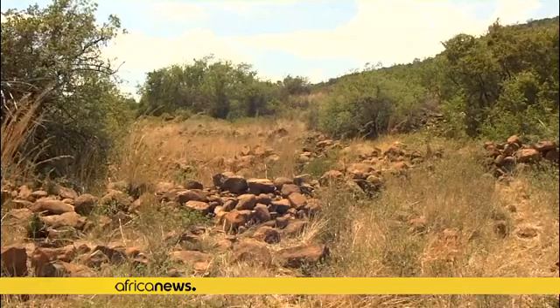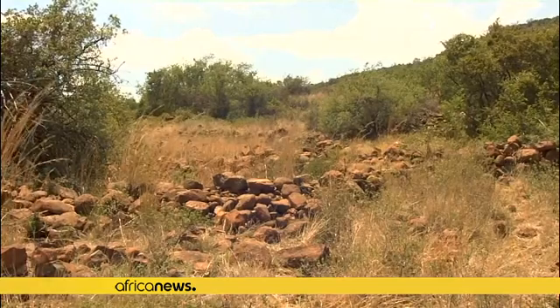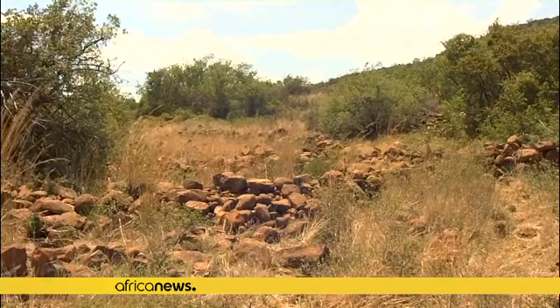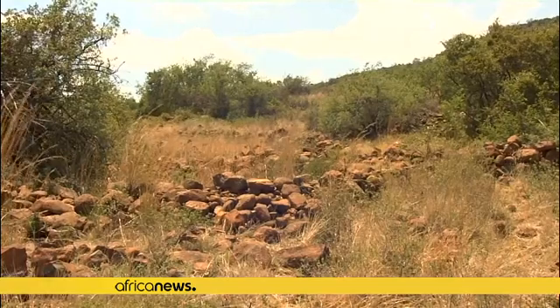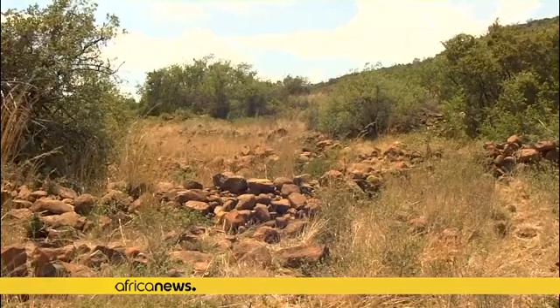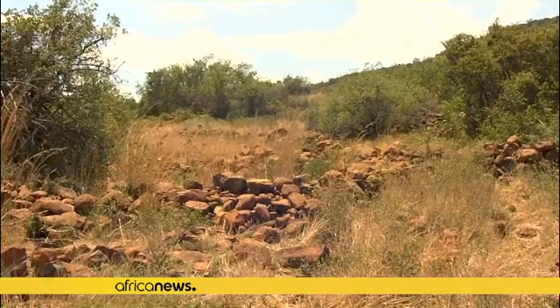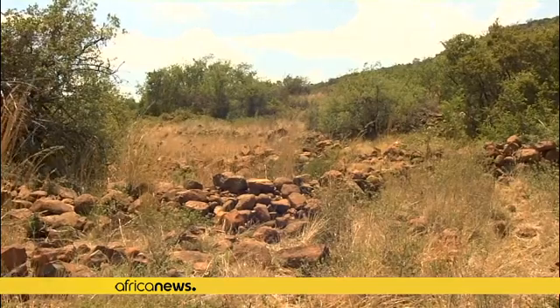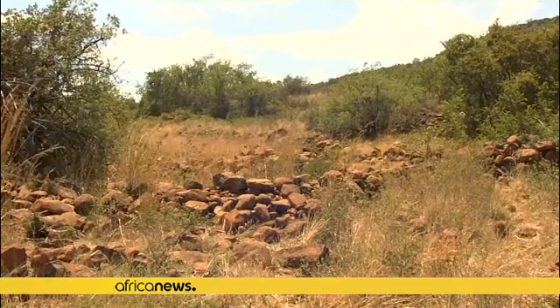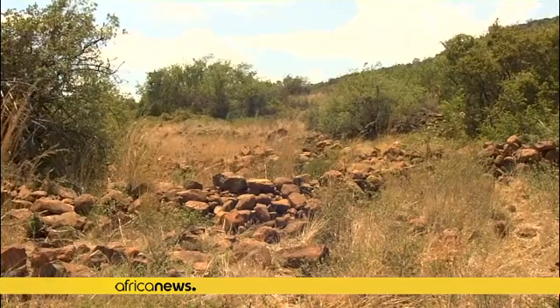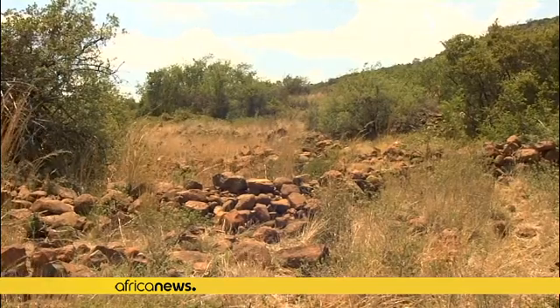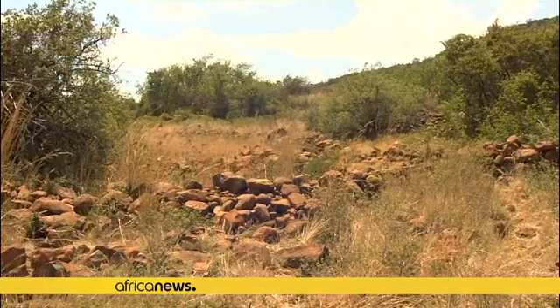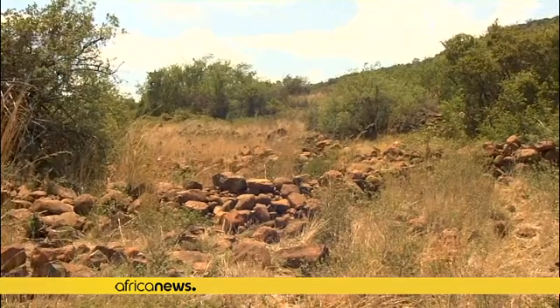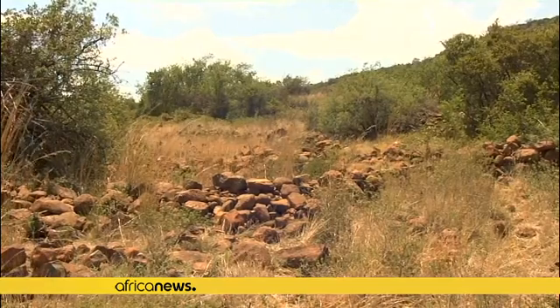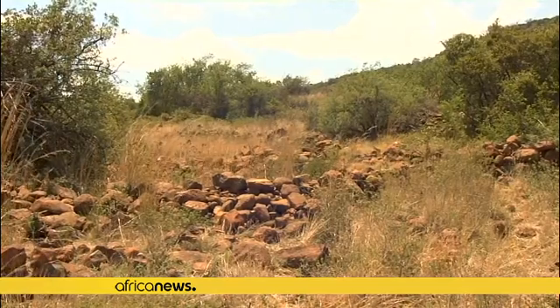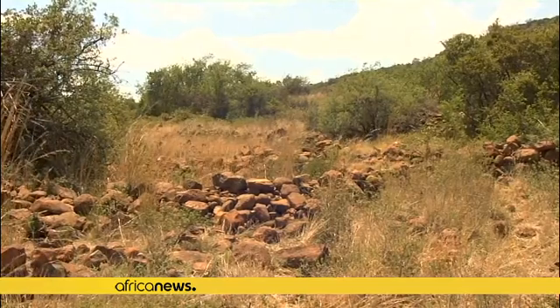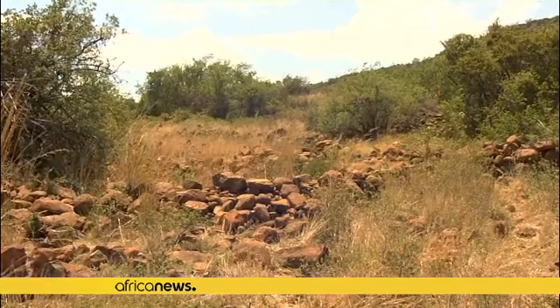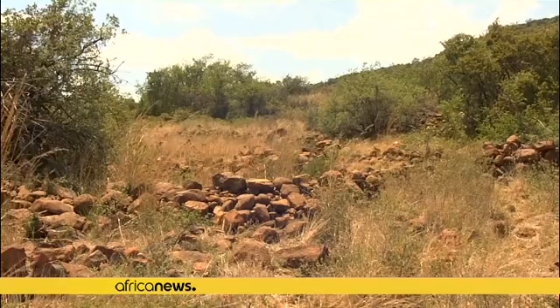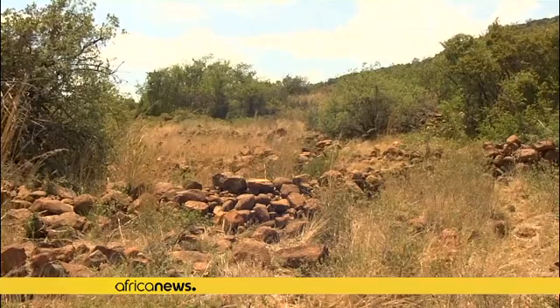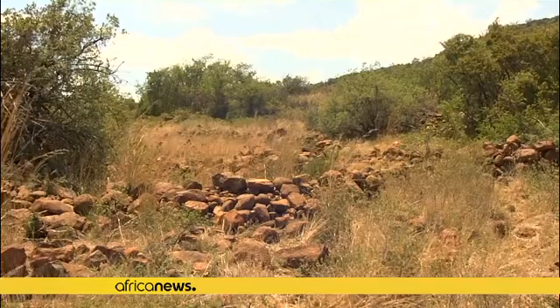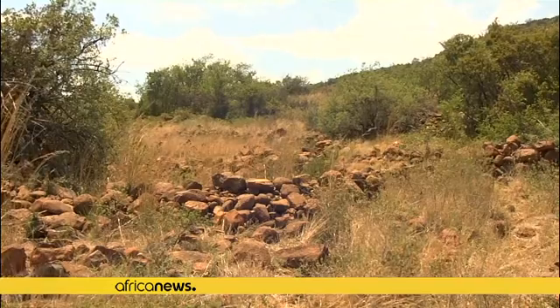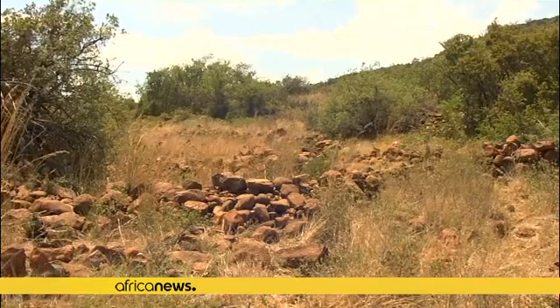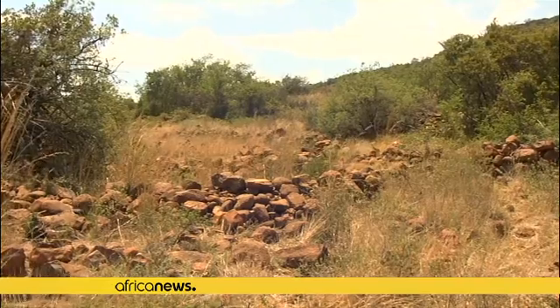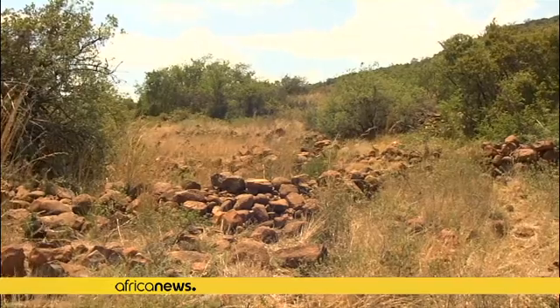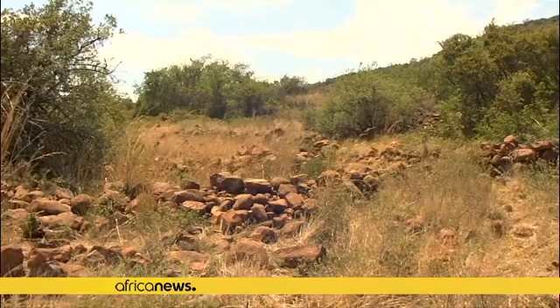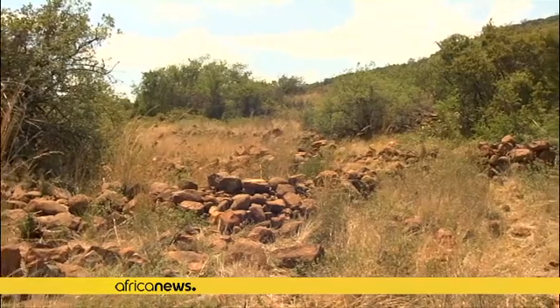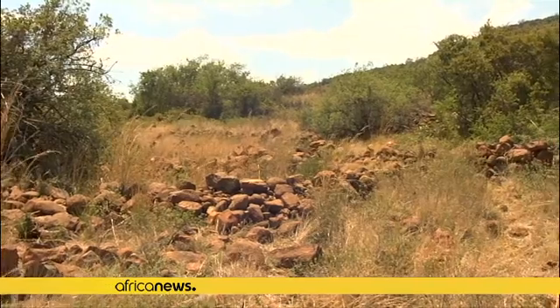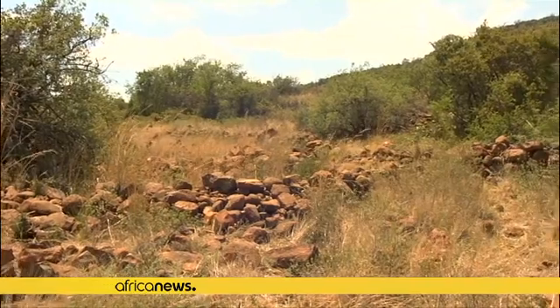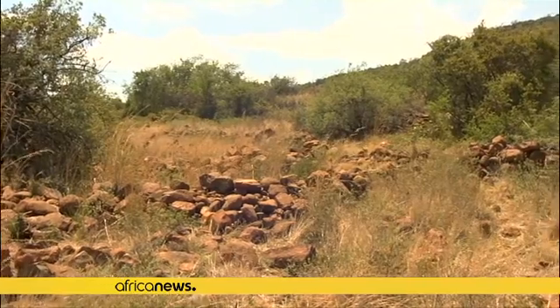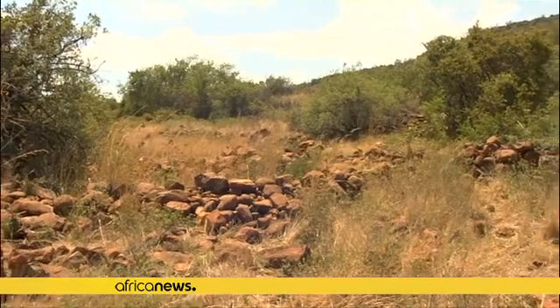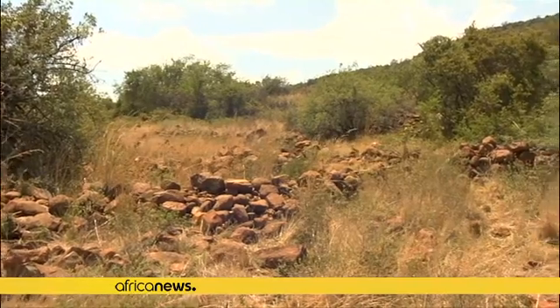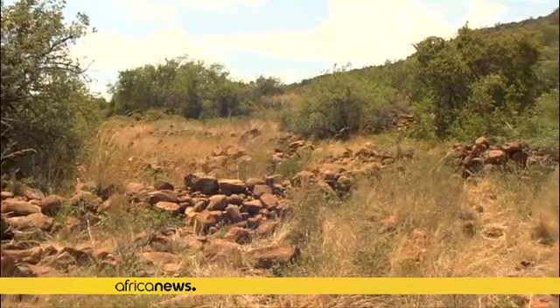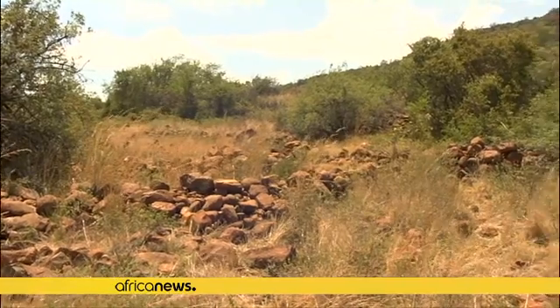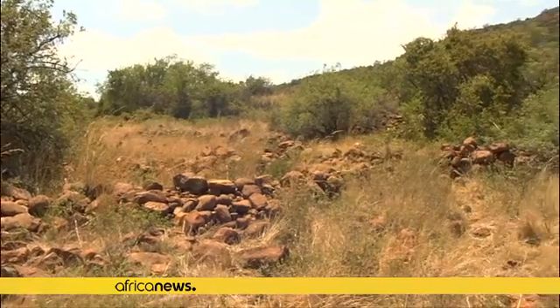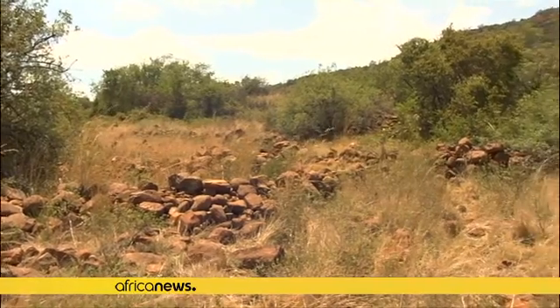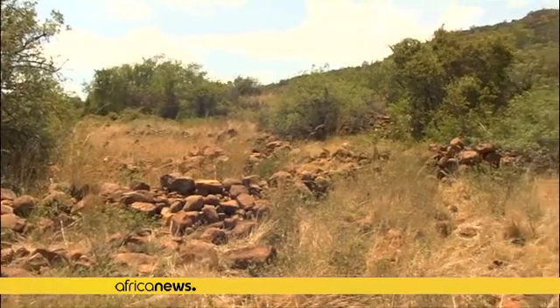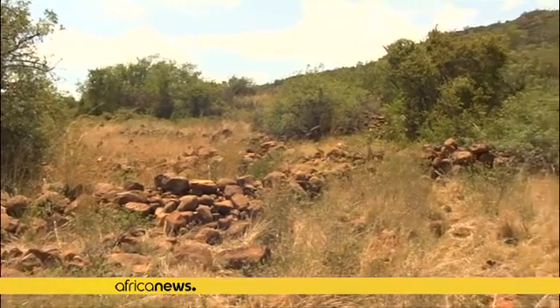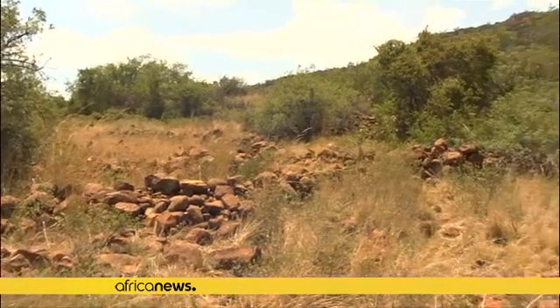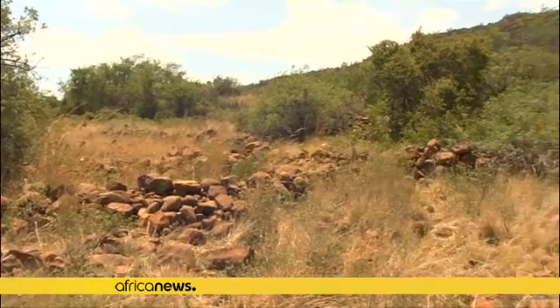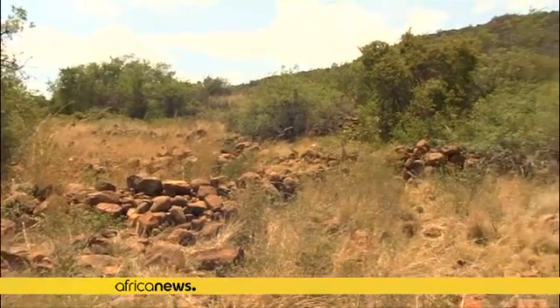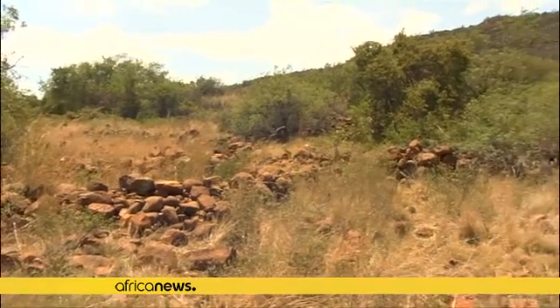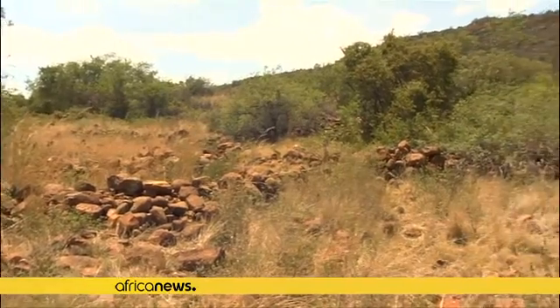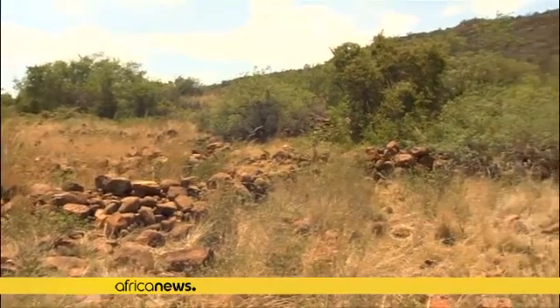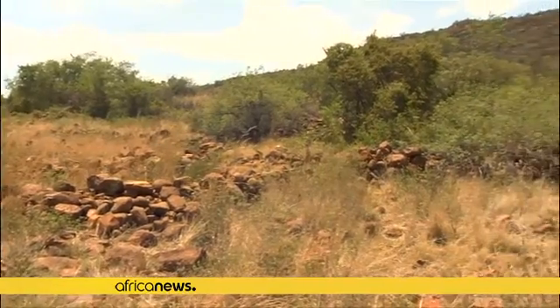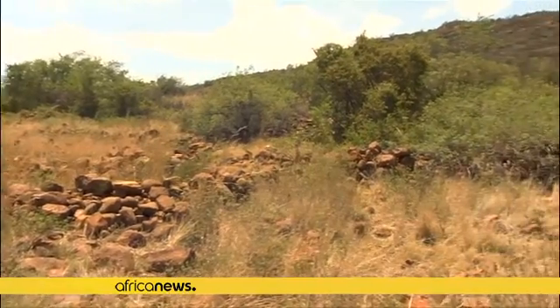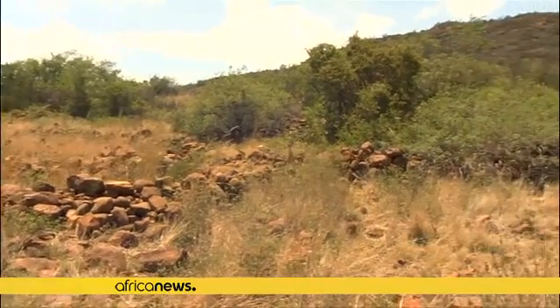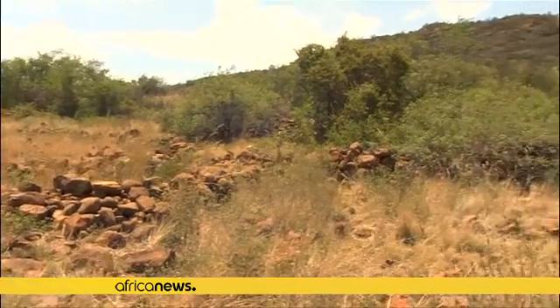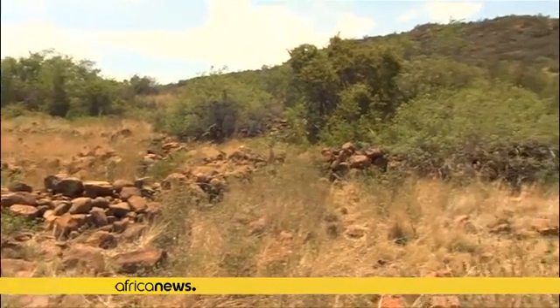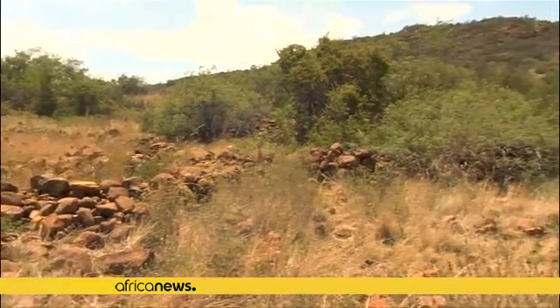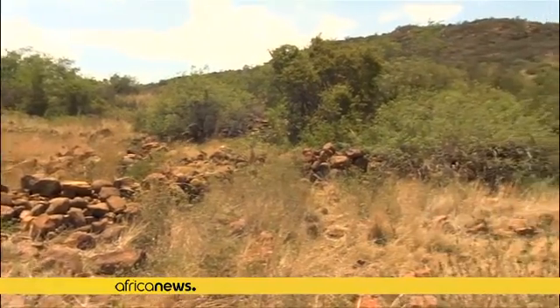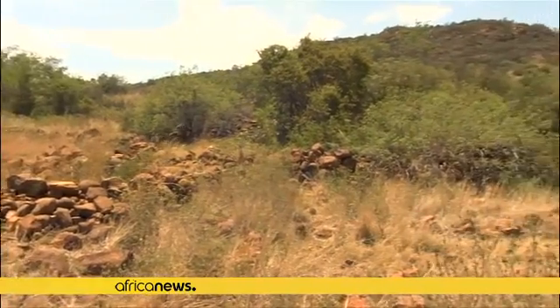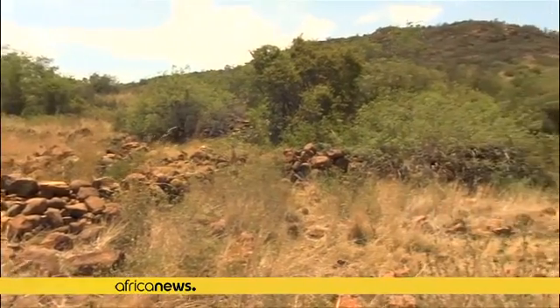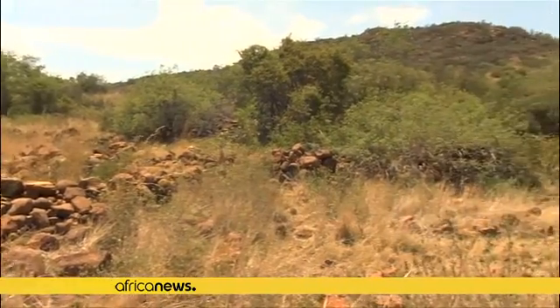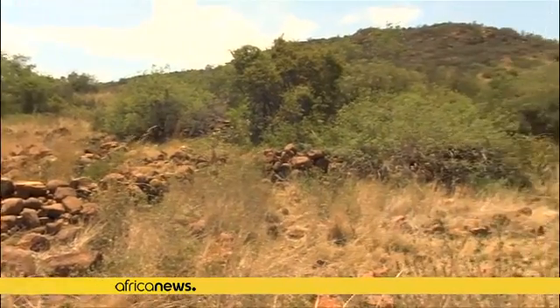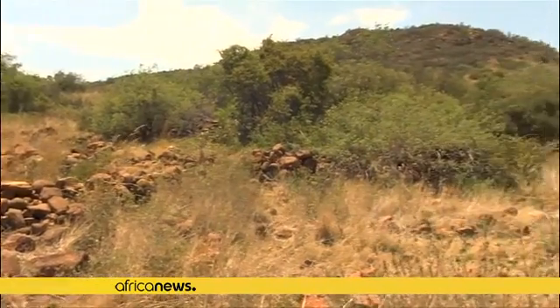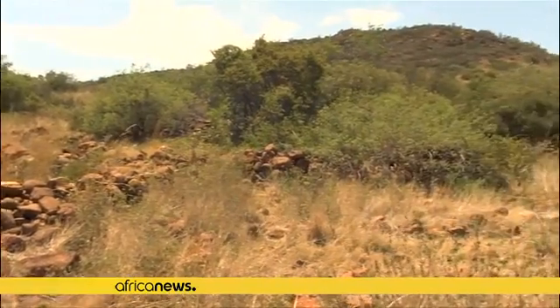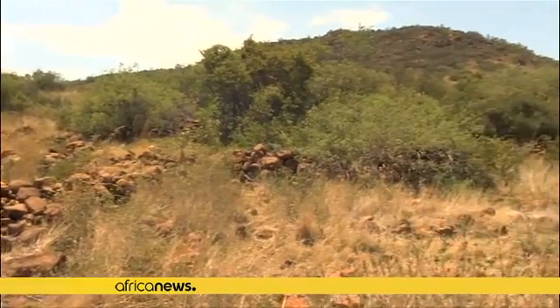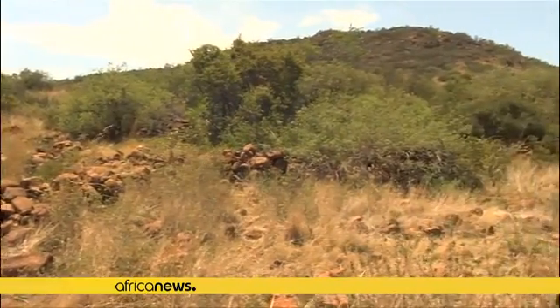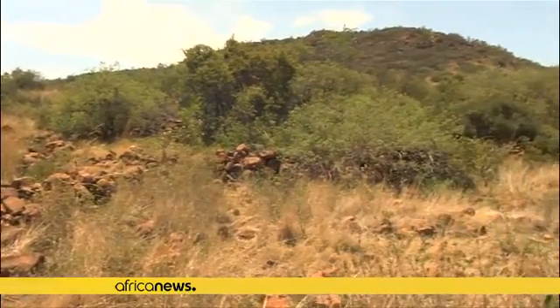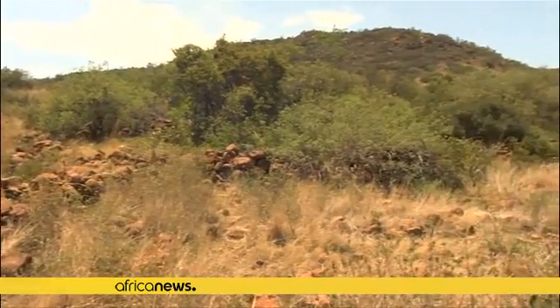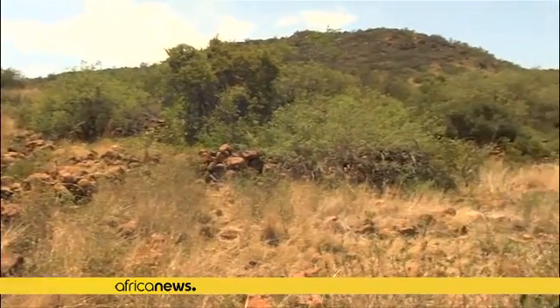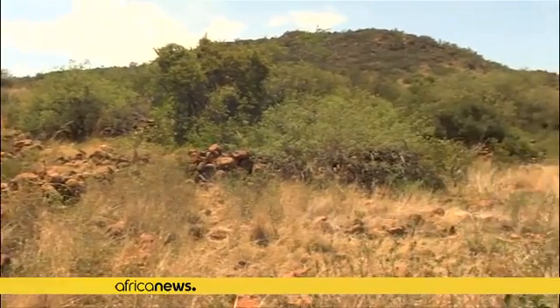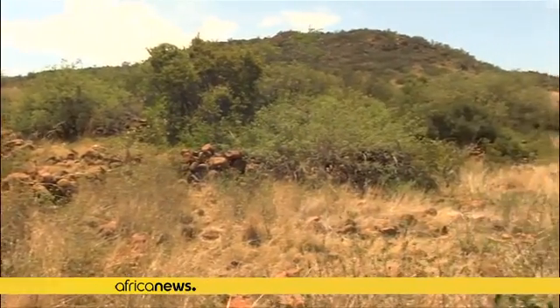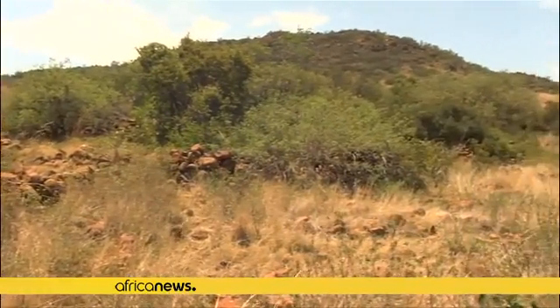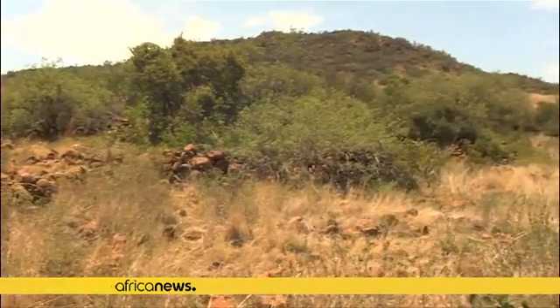Queneng, like other Tswana city-states, is believed to have gone into decline after civil conflict.